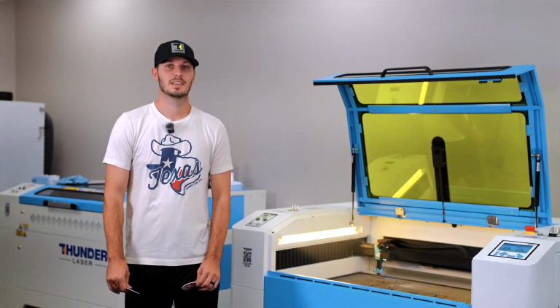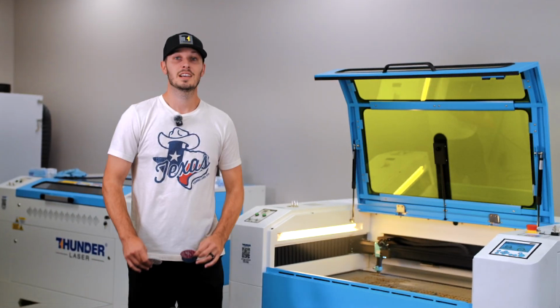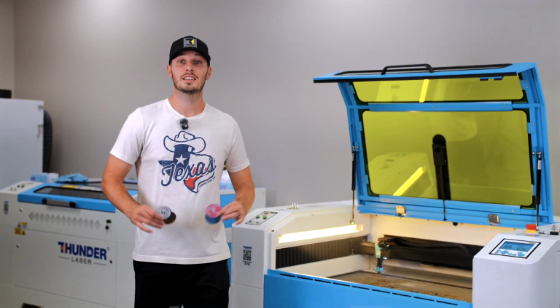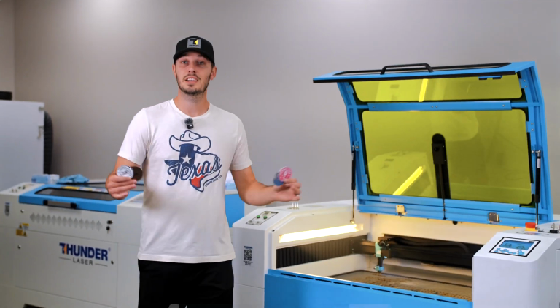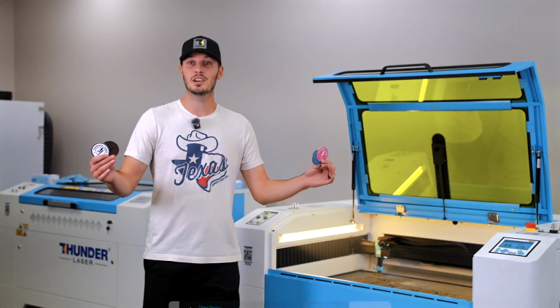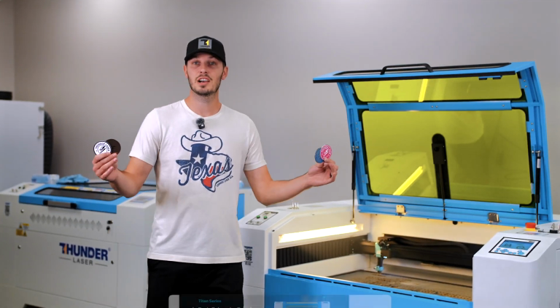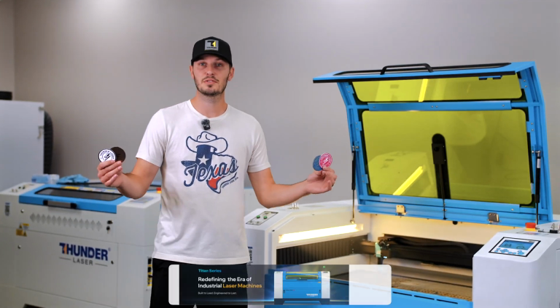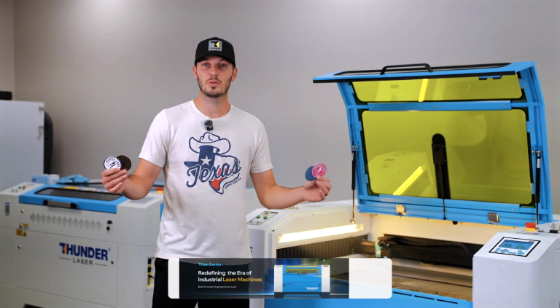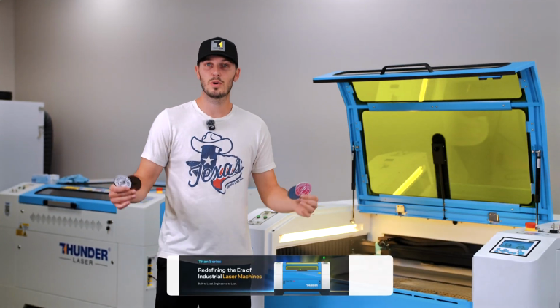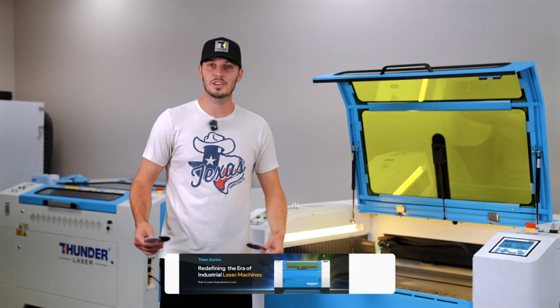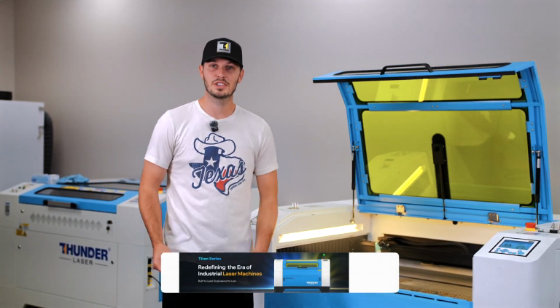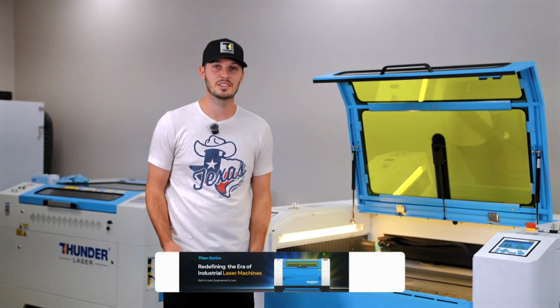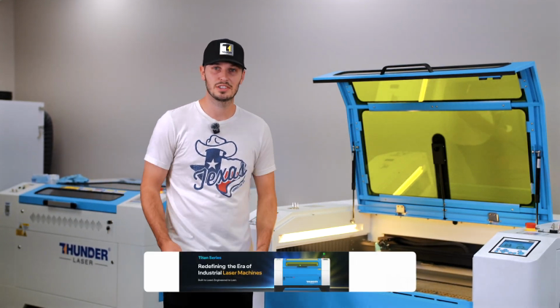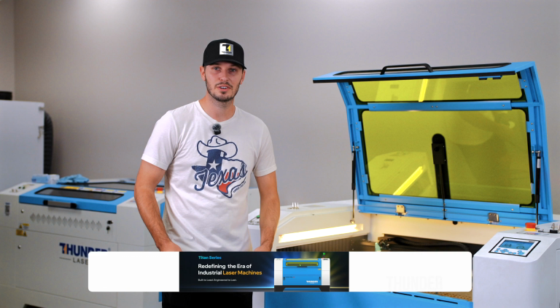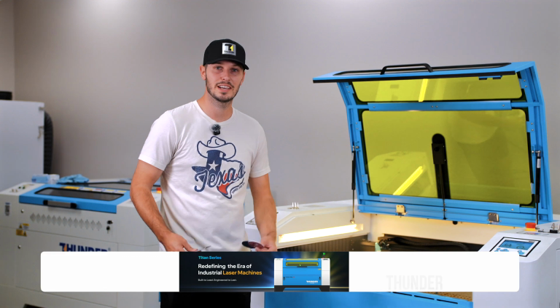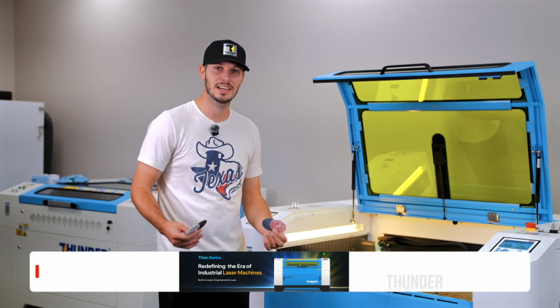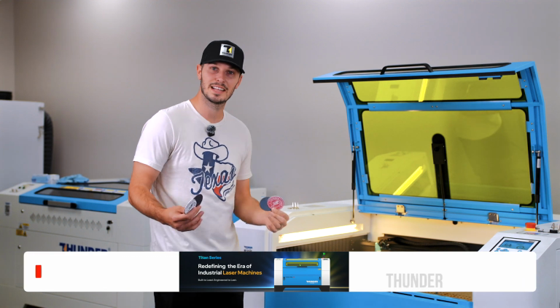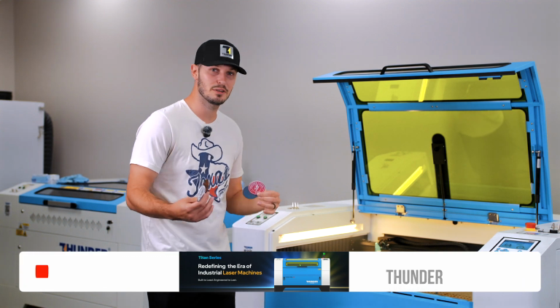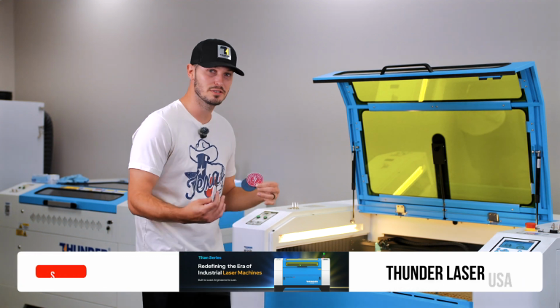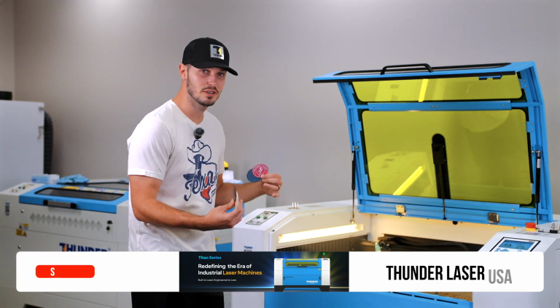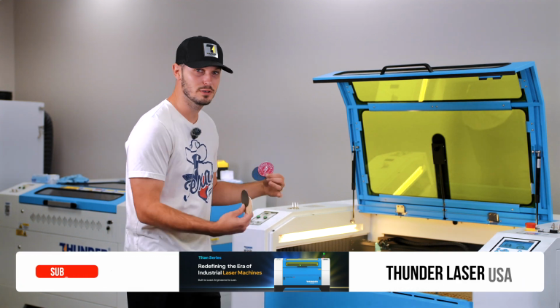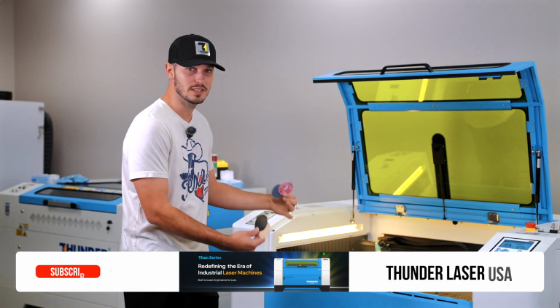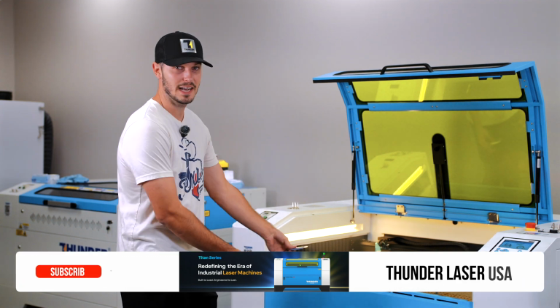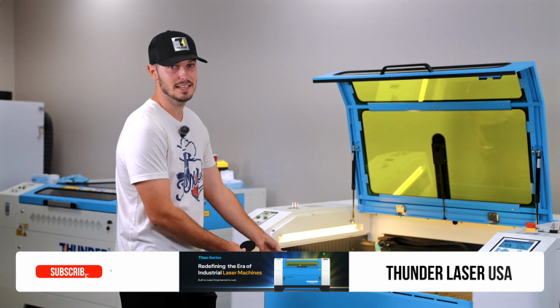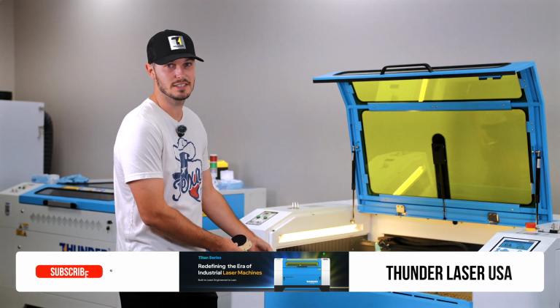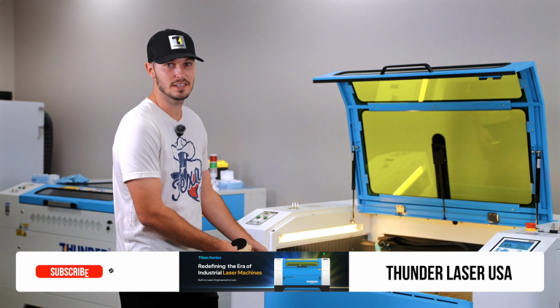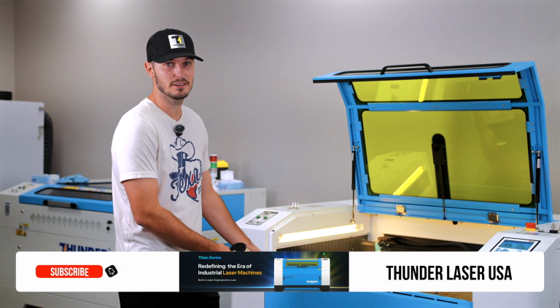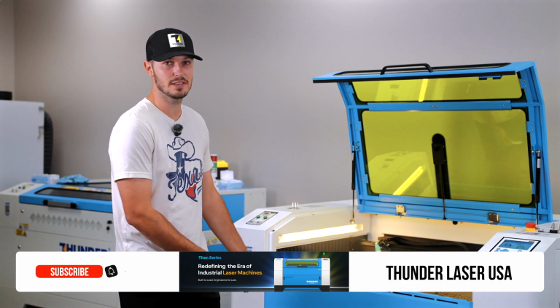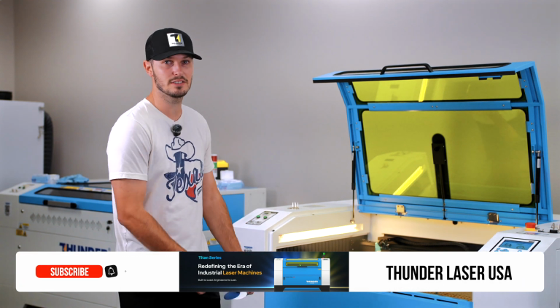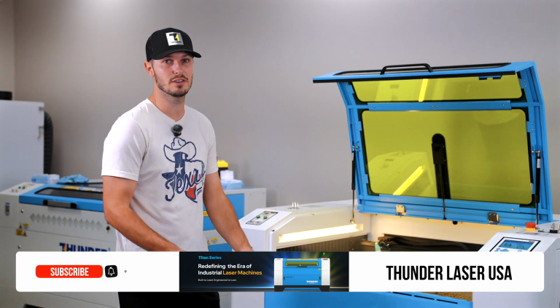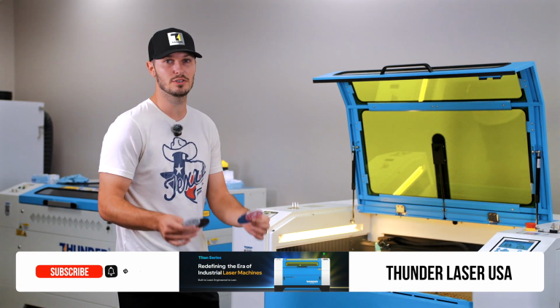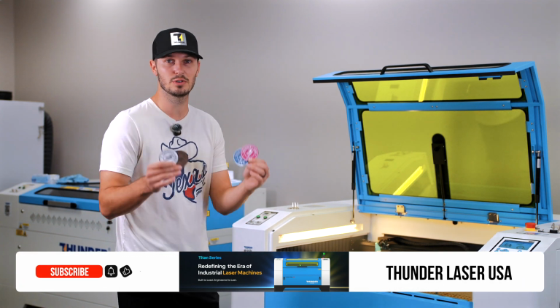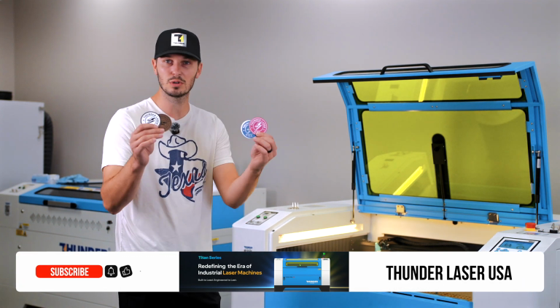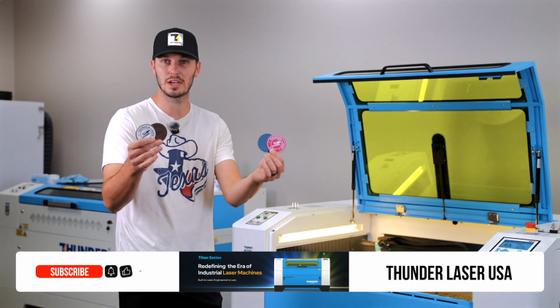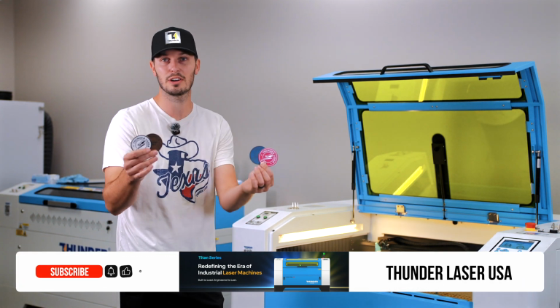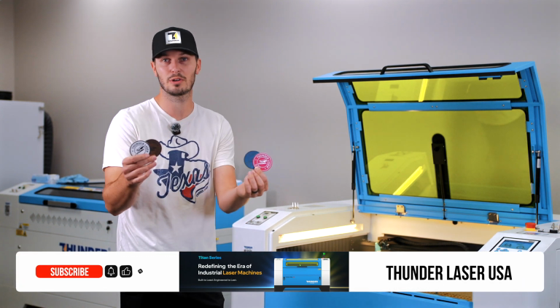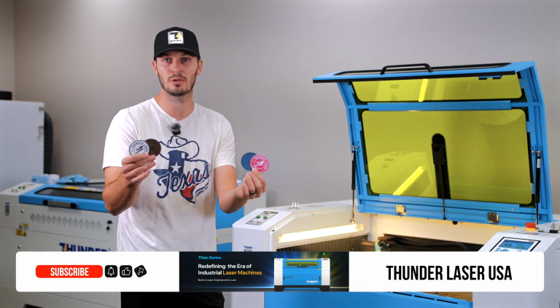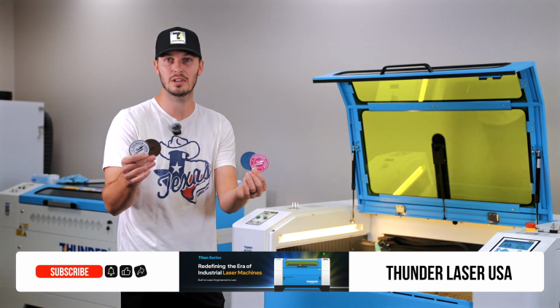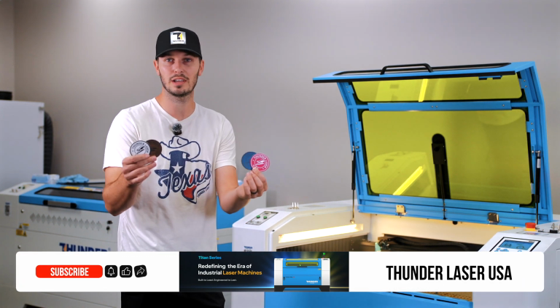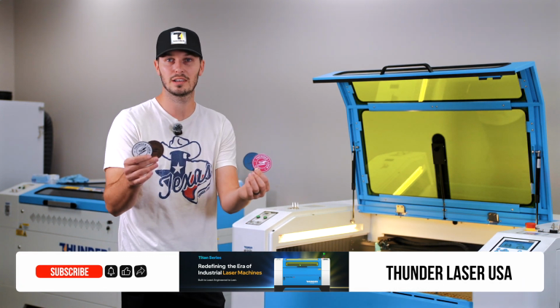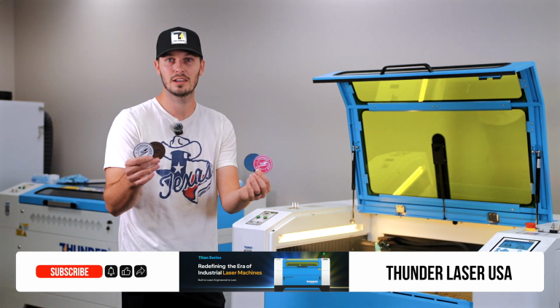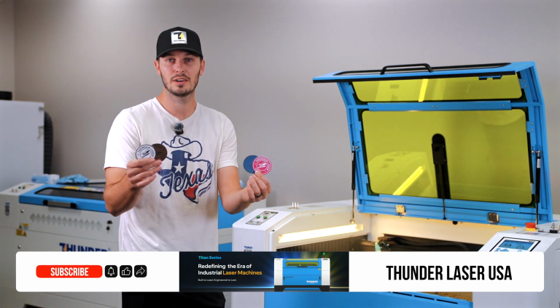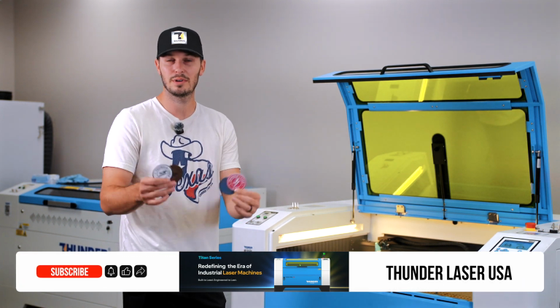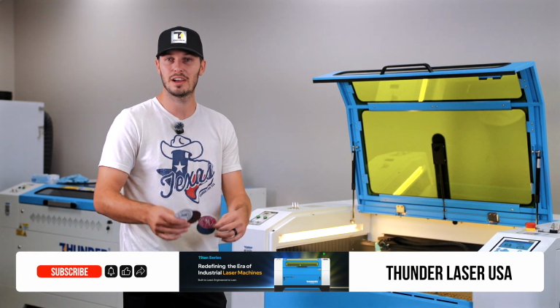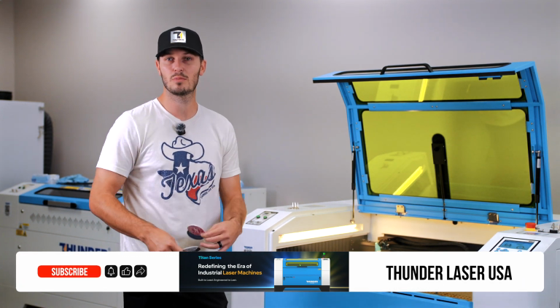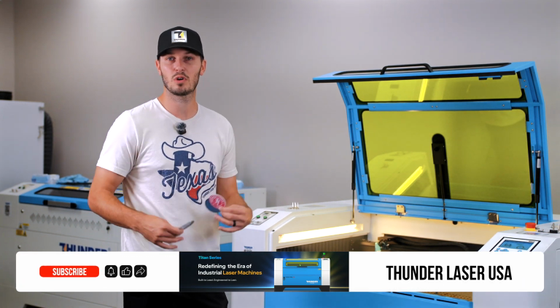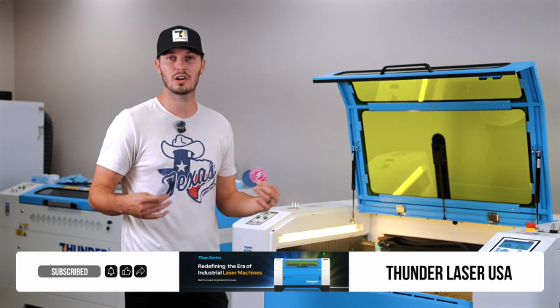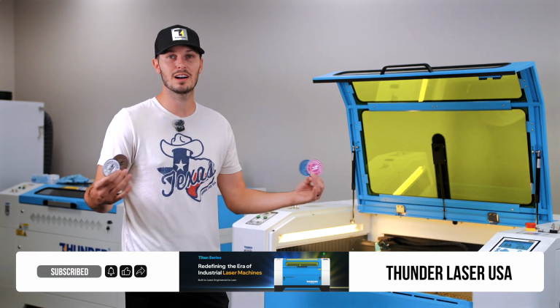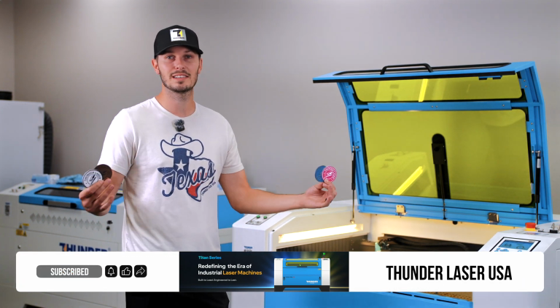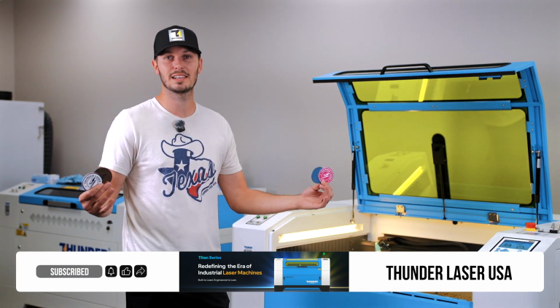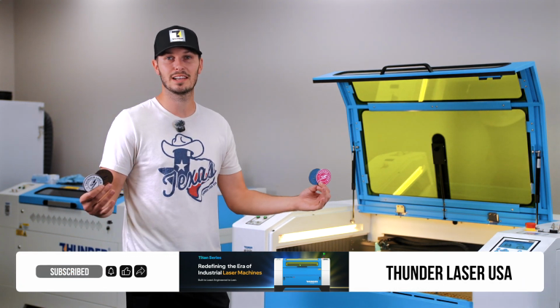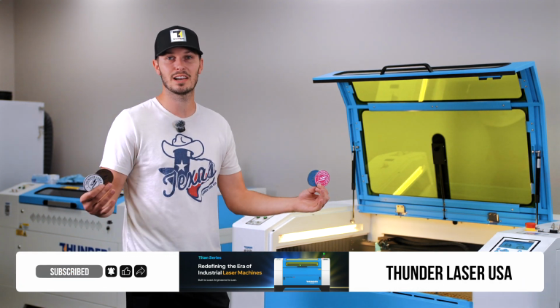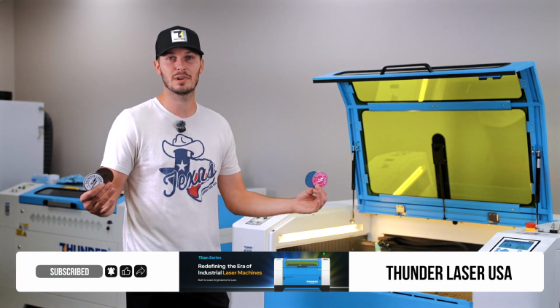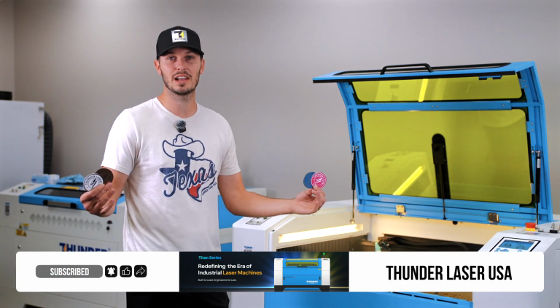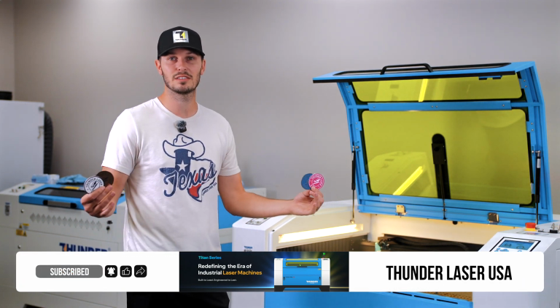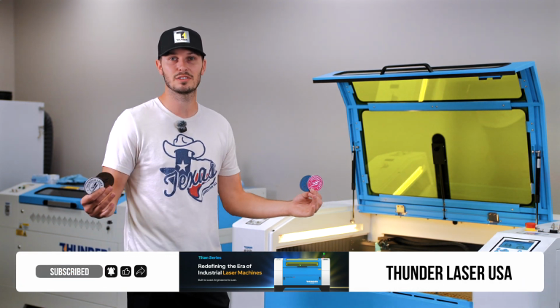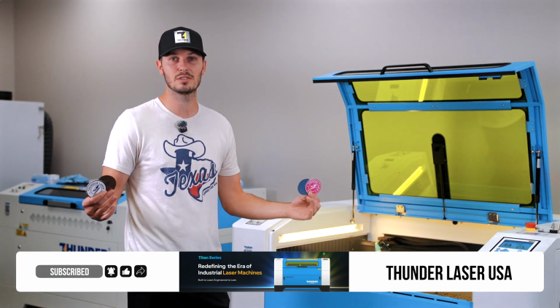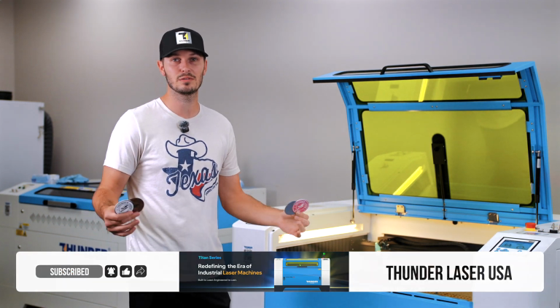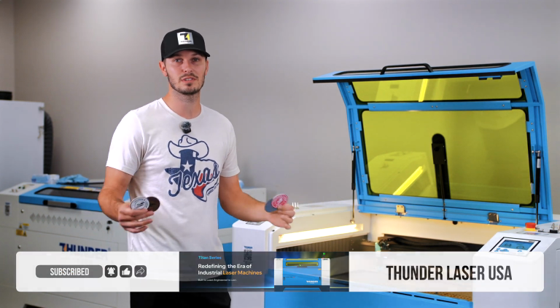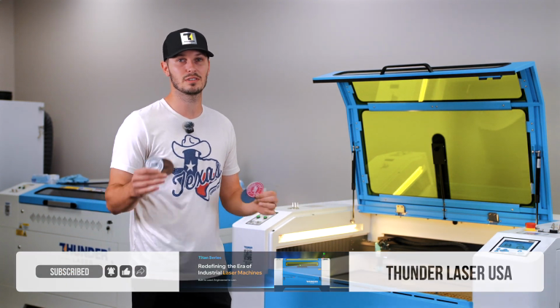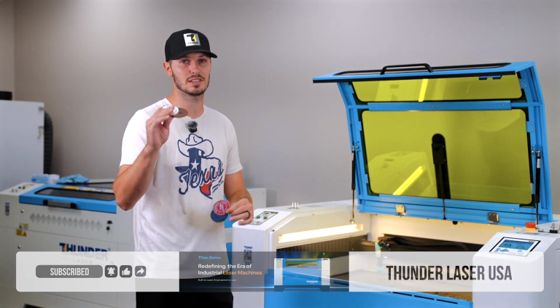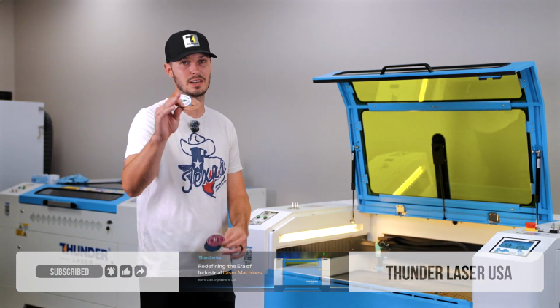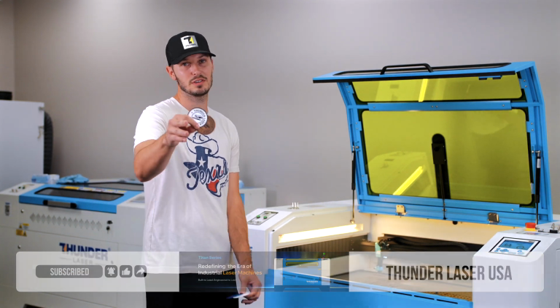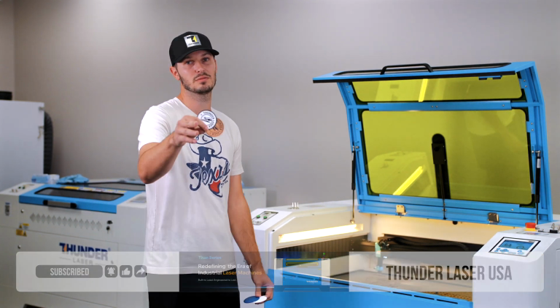Thank you guys for watching. Again, that was the new Titan series on dual layer acrylic. We have more content coming out soon so stay tuned.